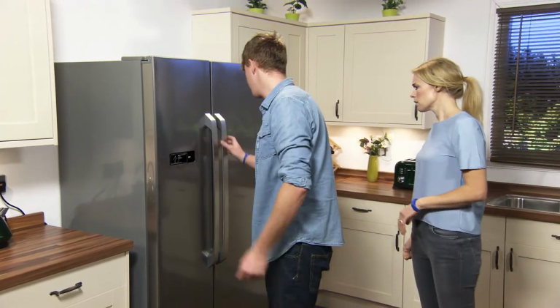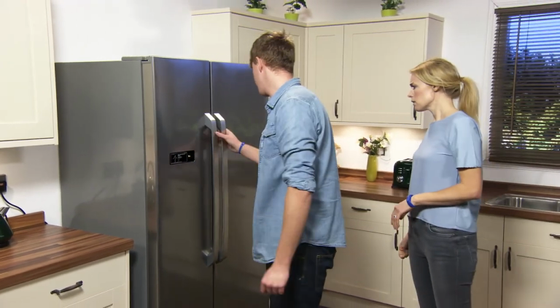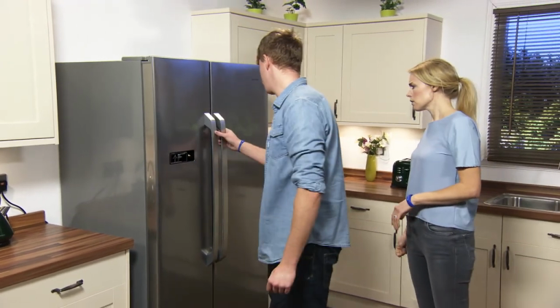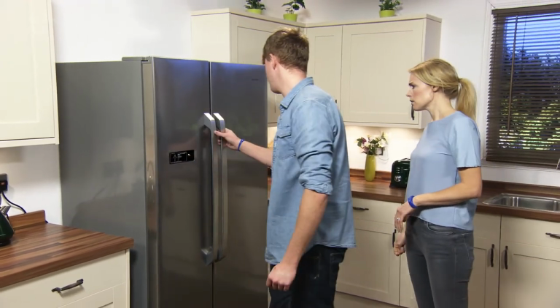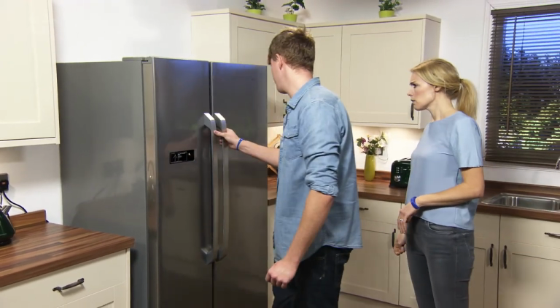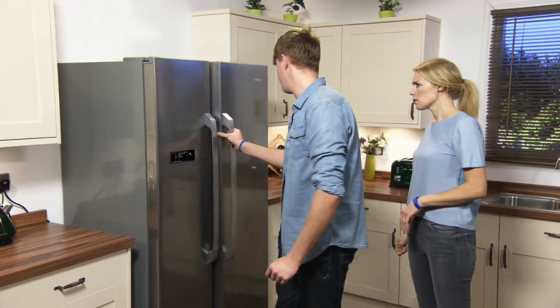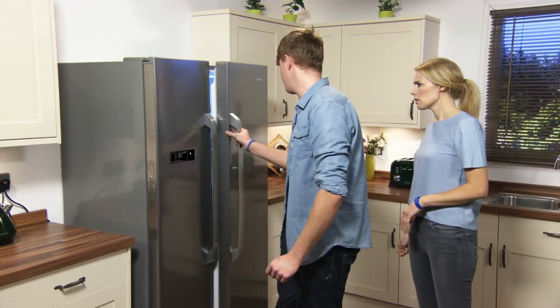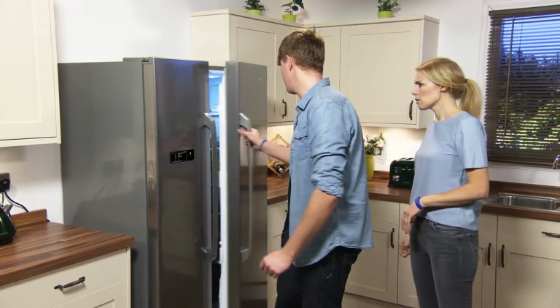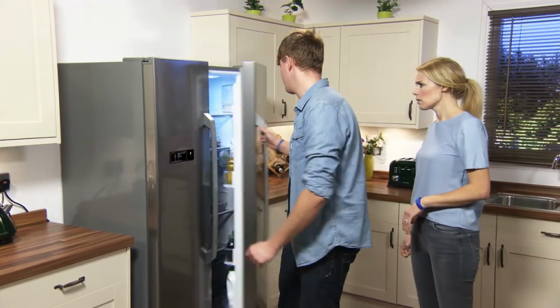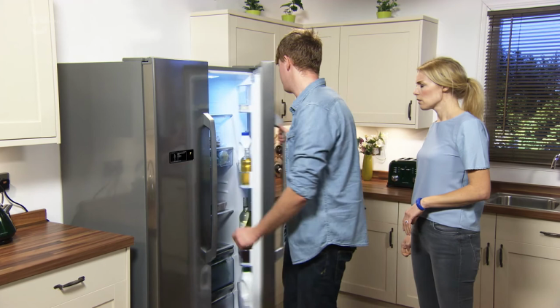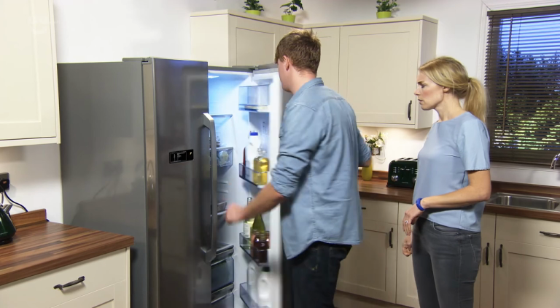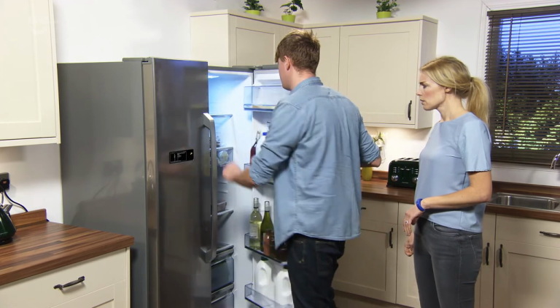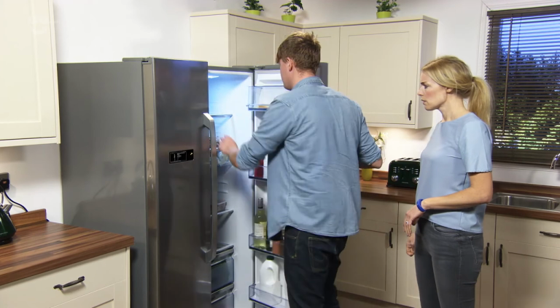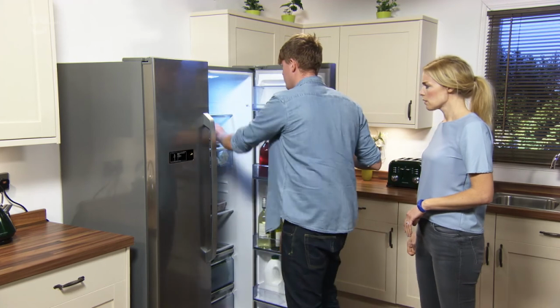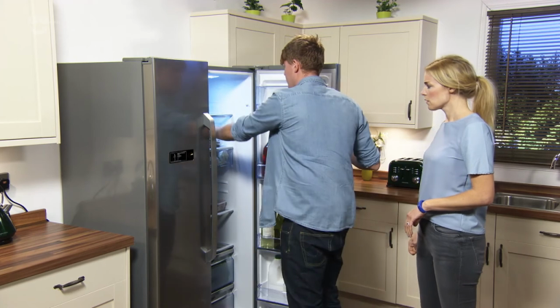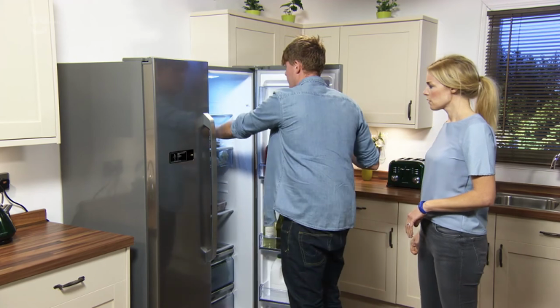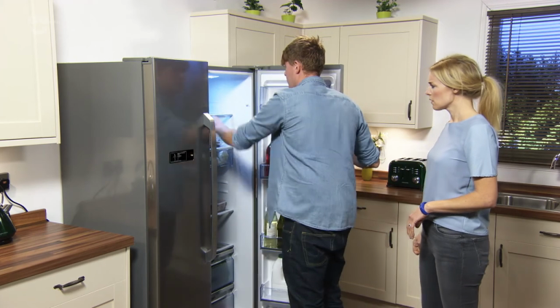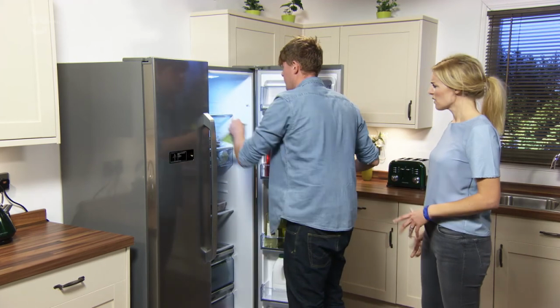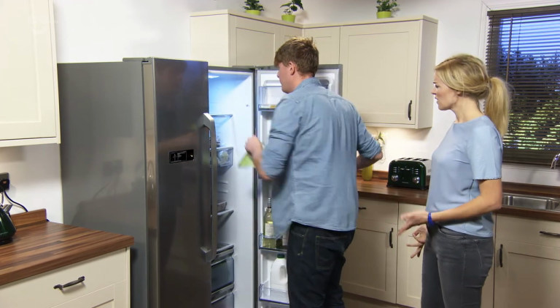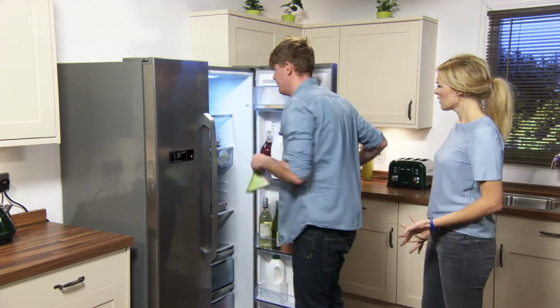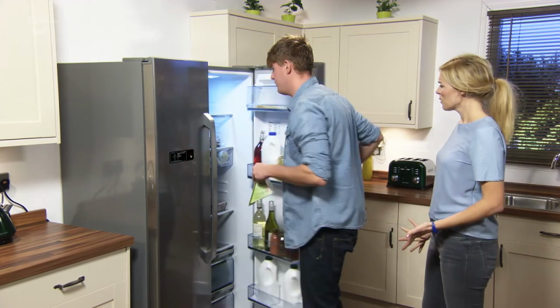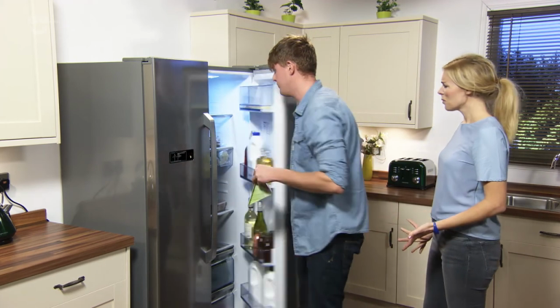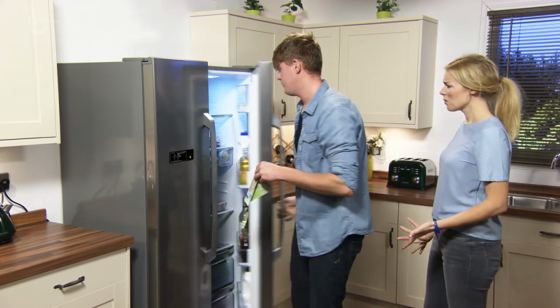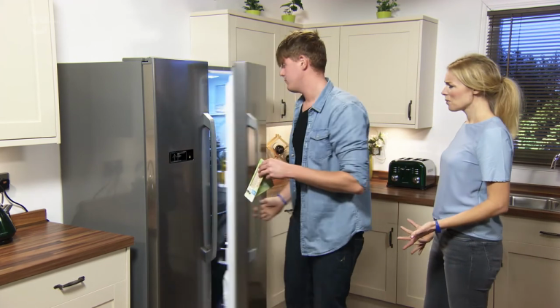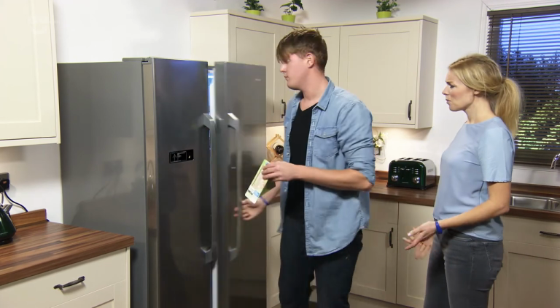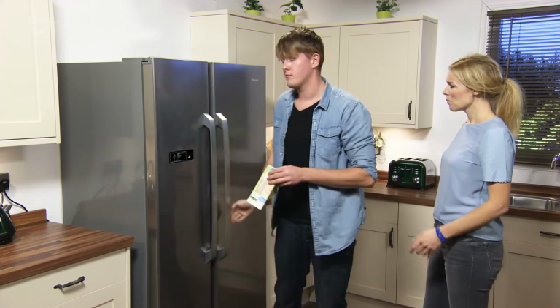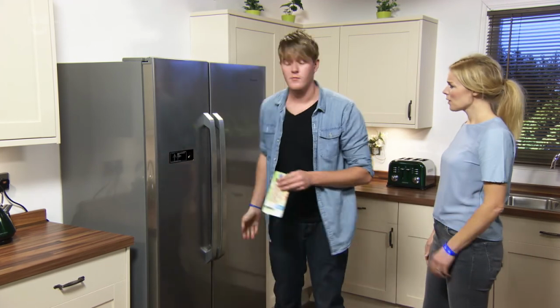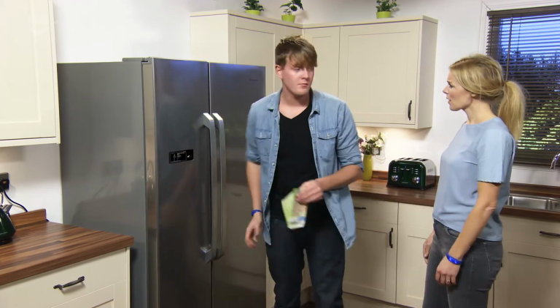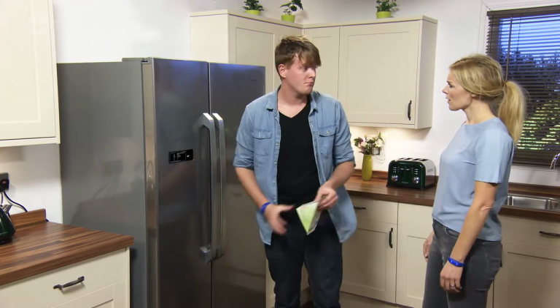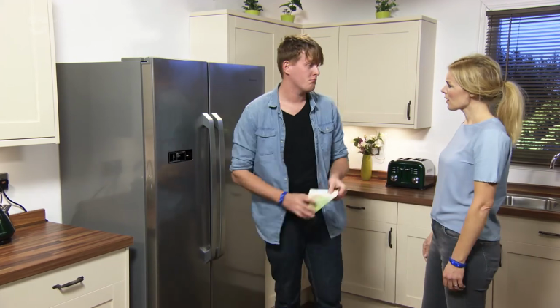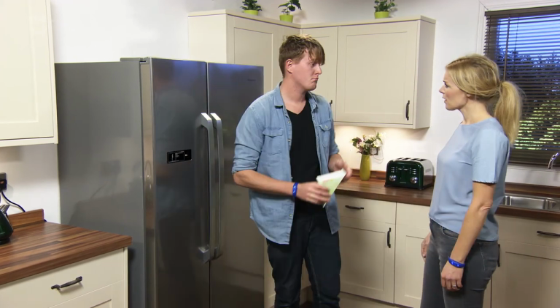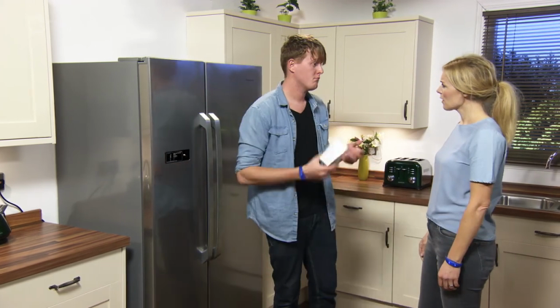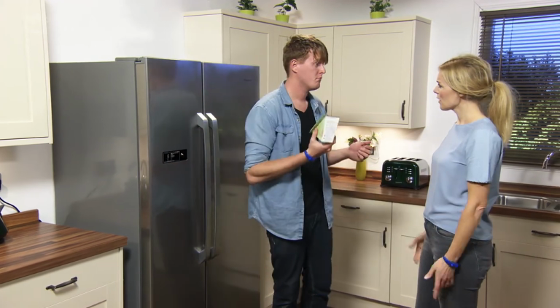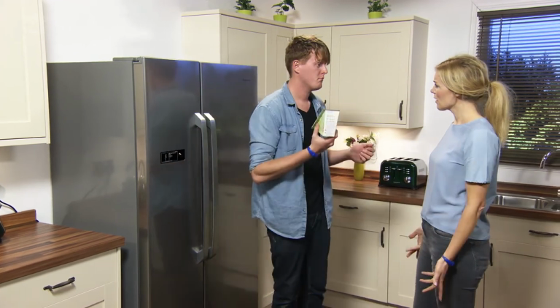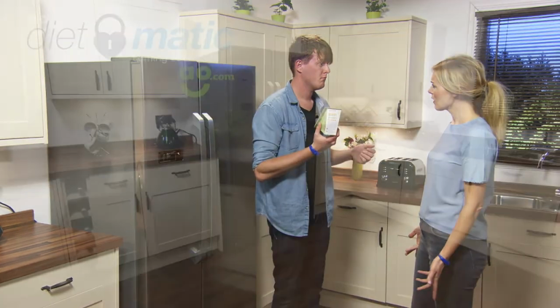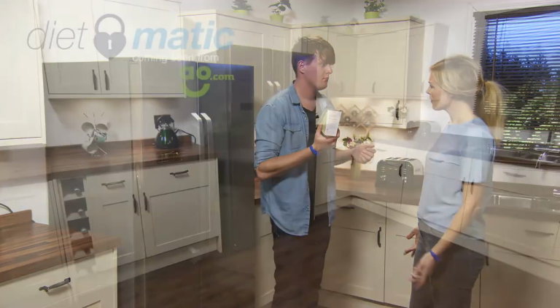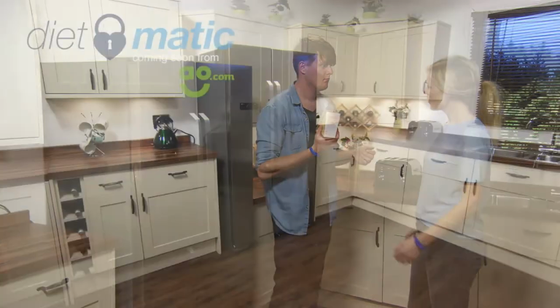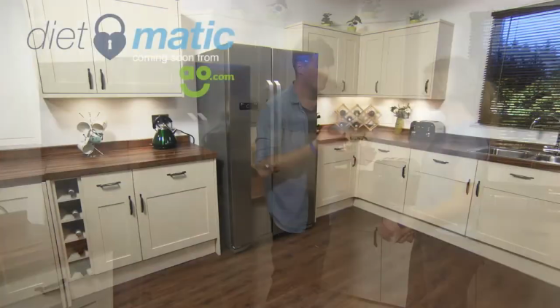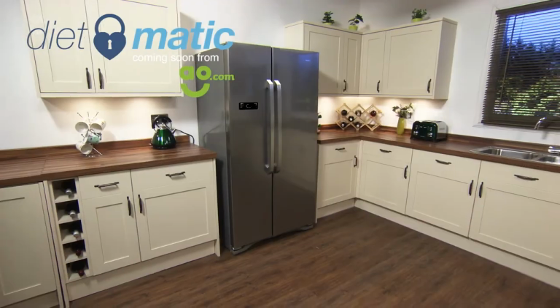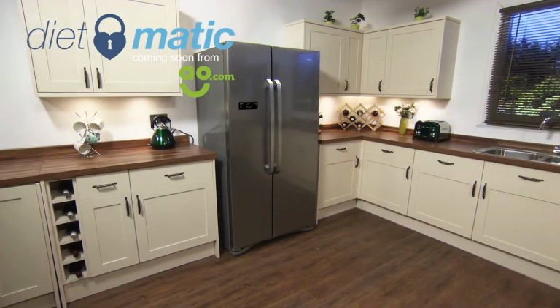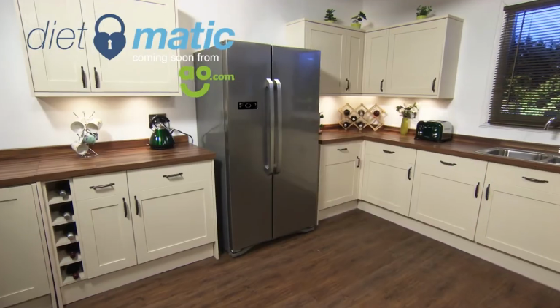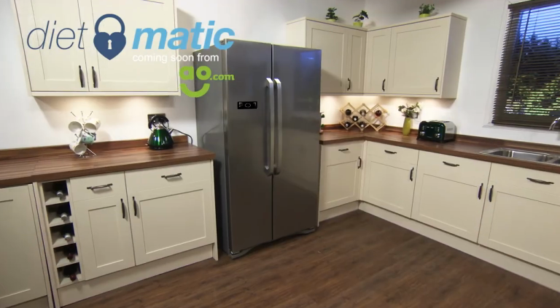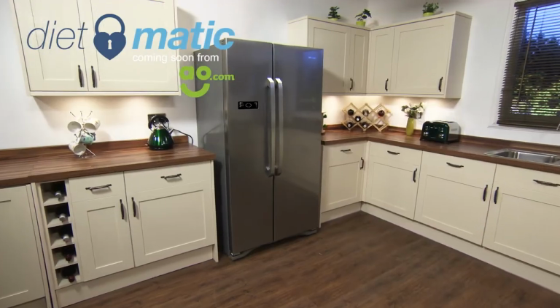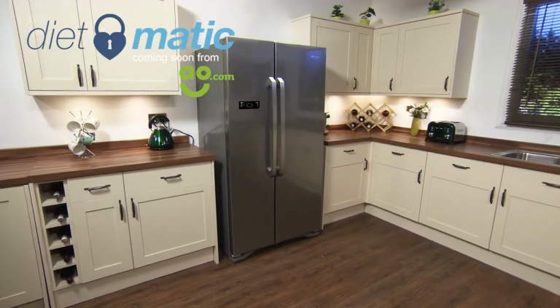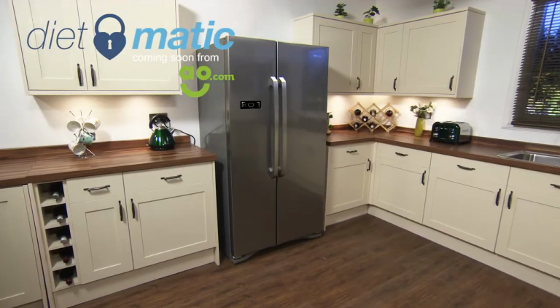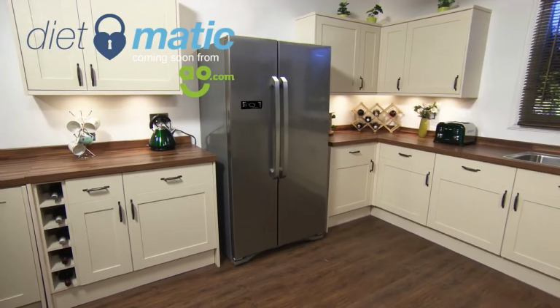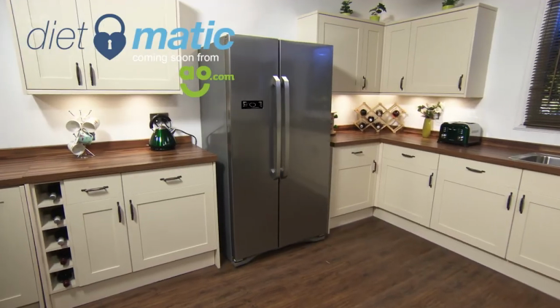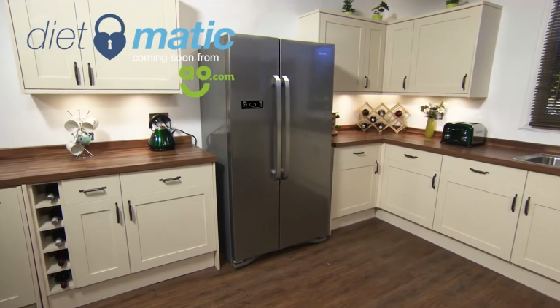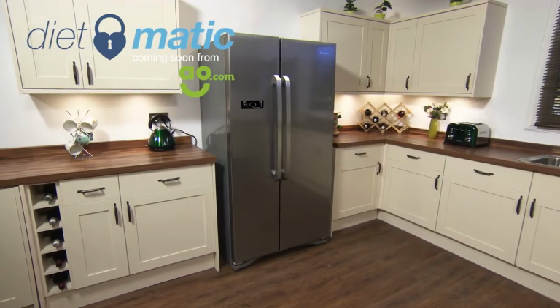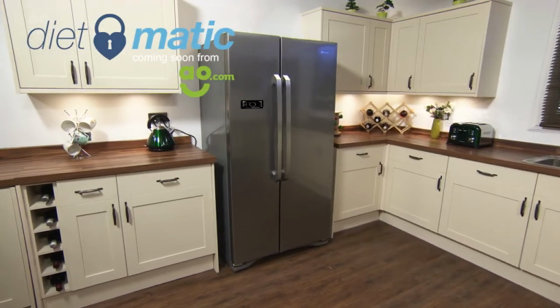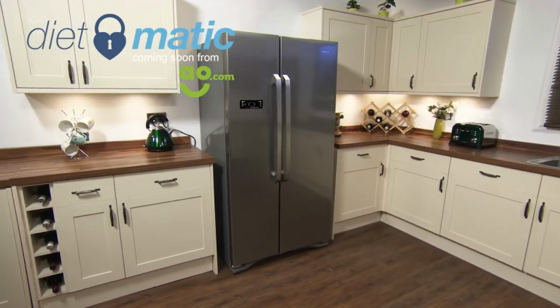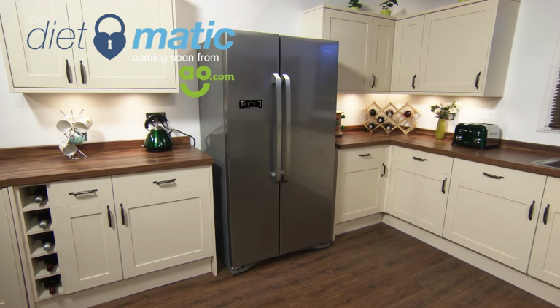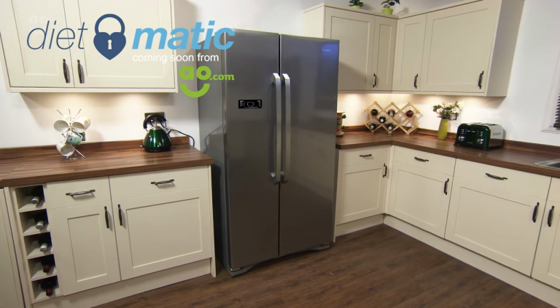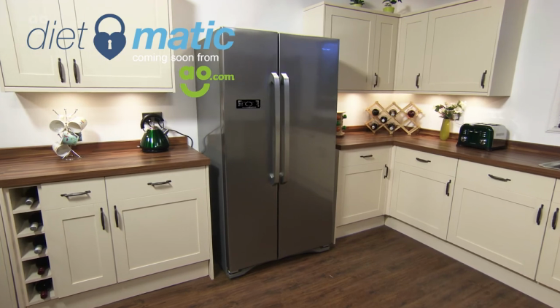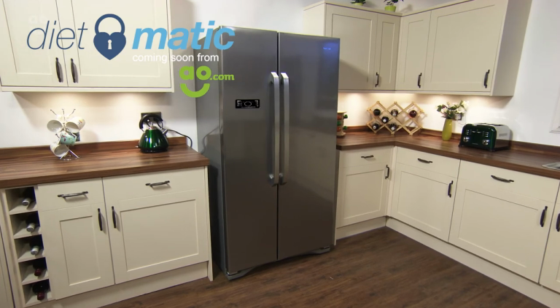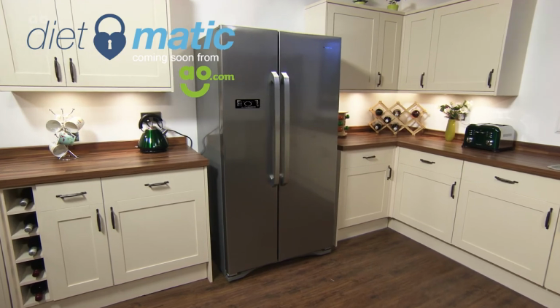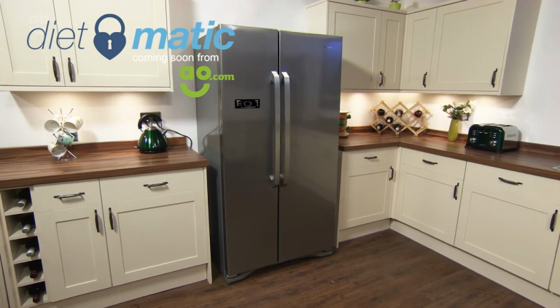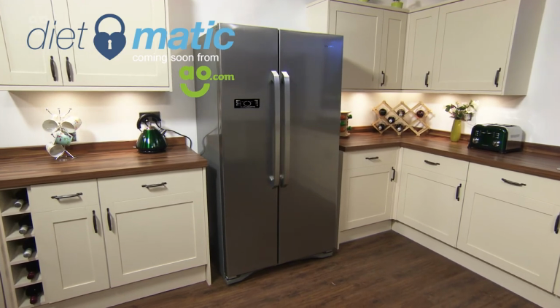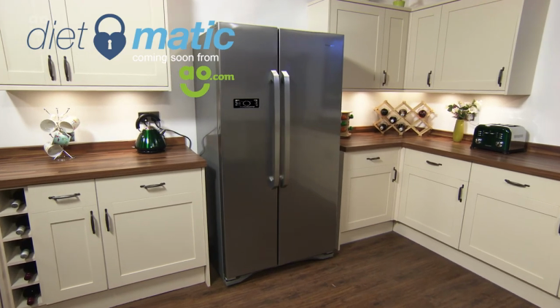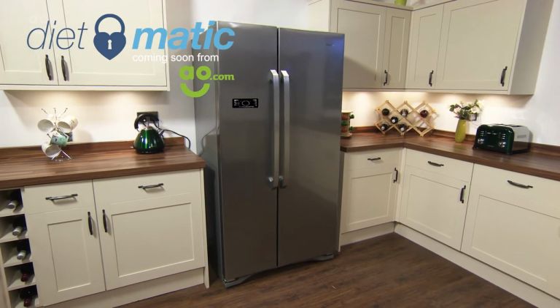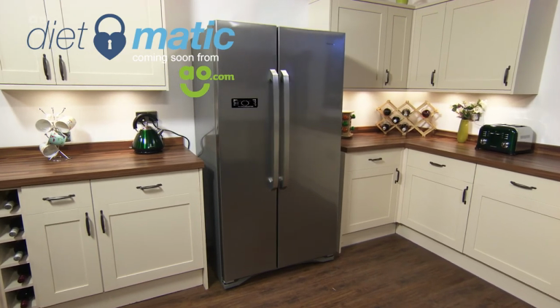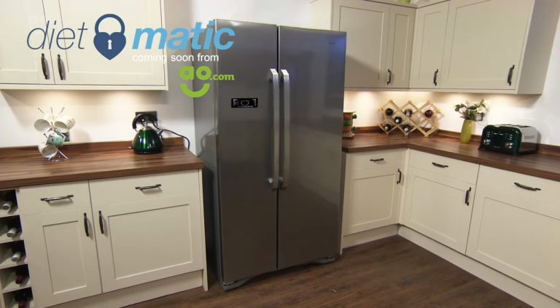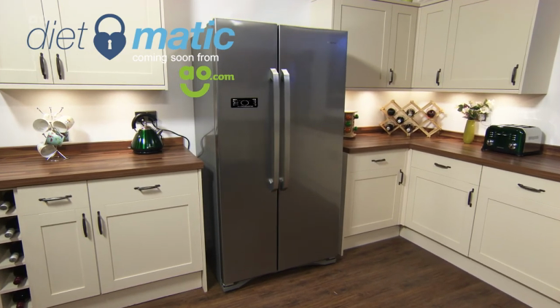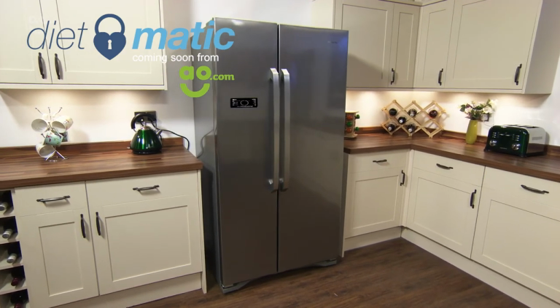You'll wonder how you lived without it for so long. The AO Dietmatic Fridge Freezer — counting calories so you don't have to. Coming soon from AO.com.